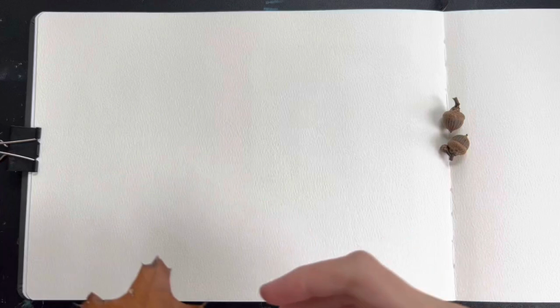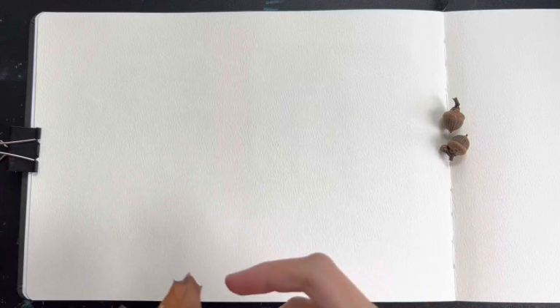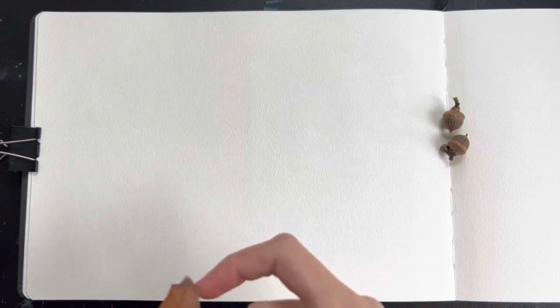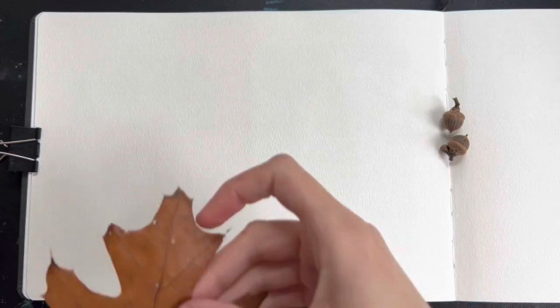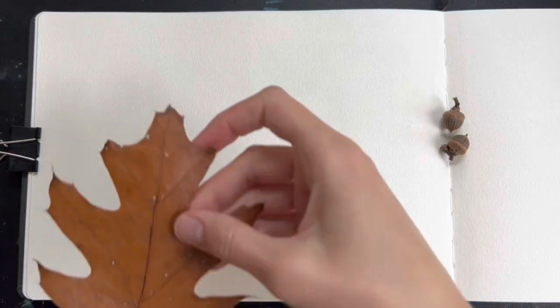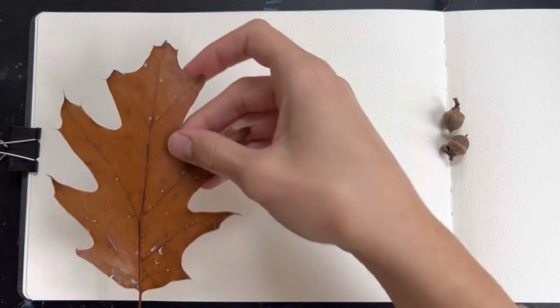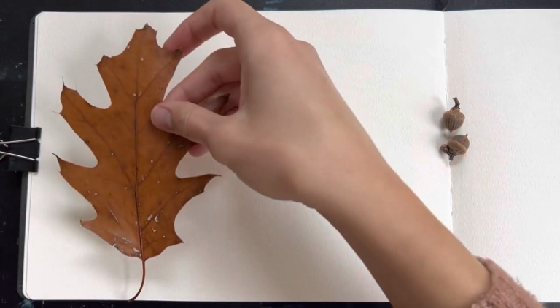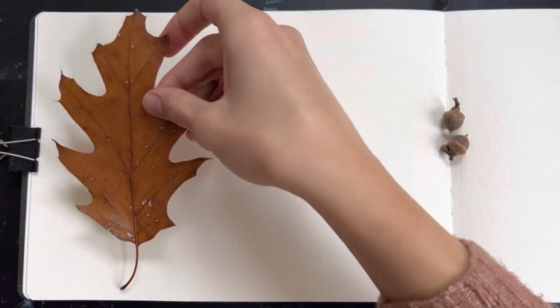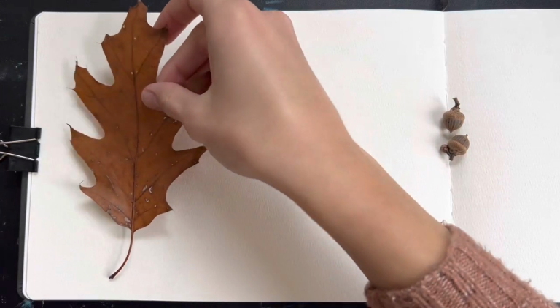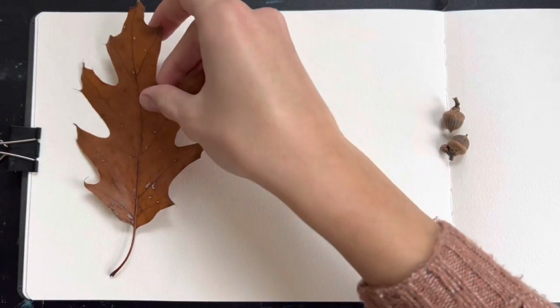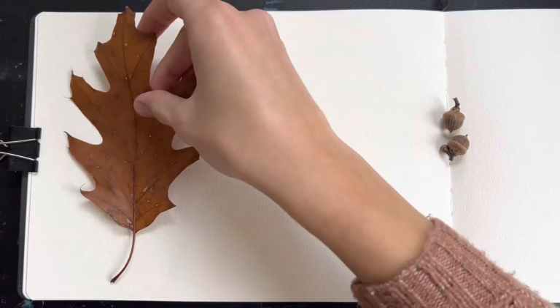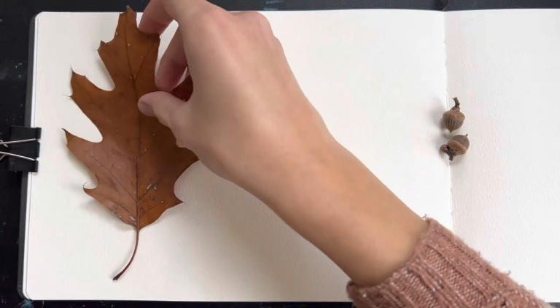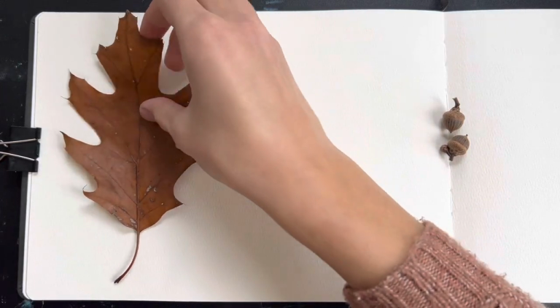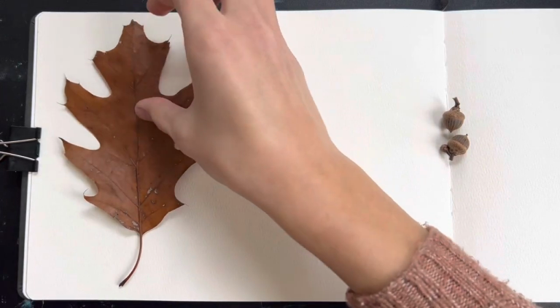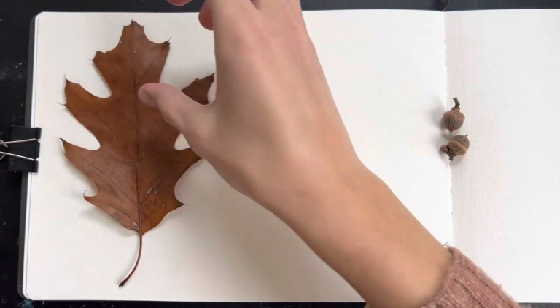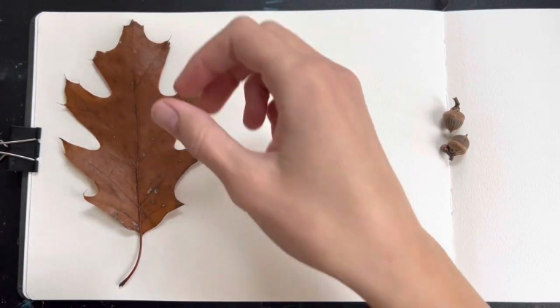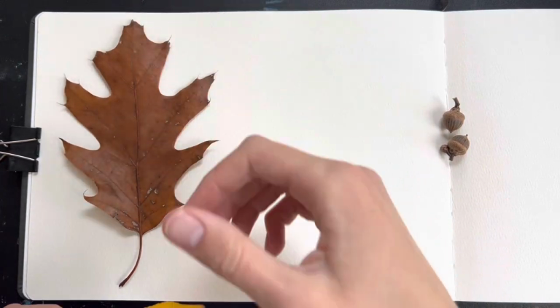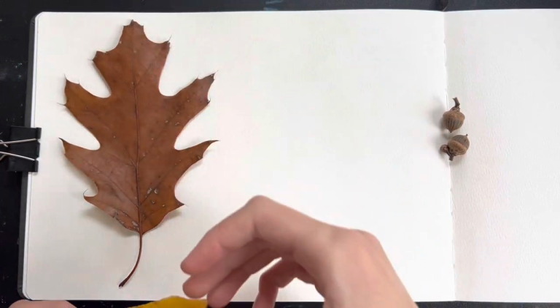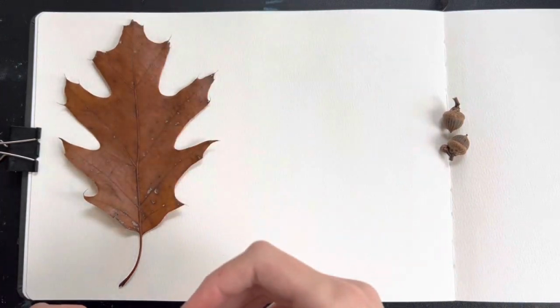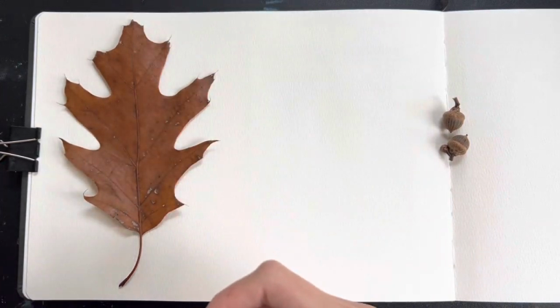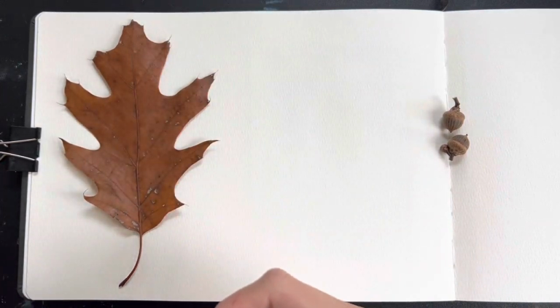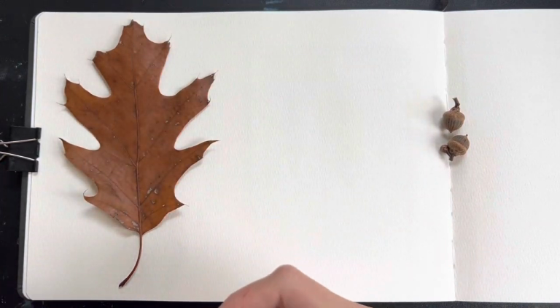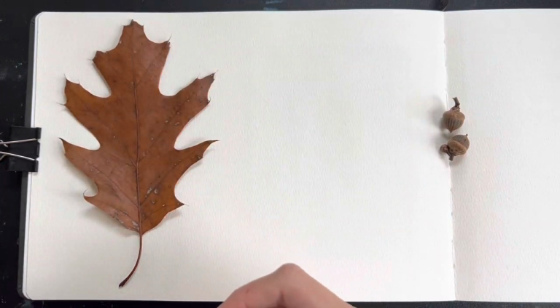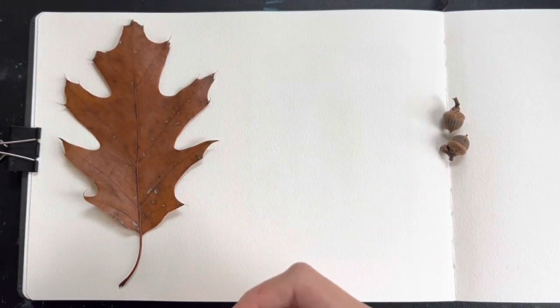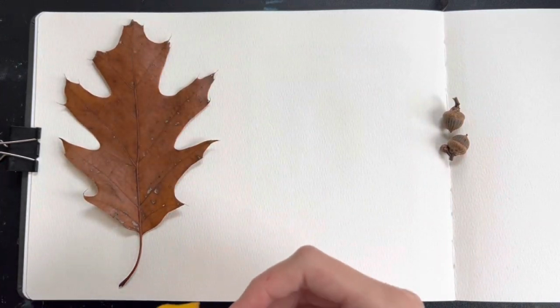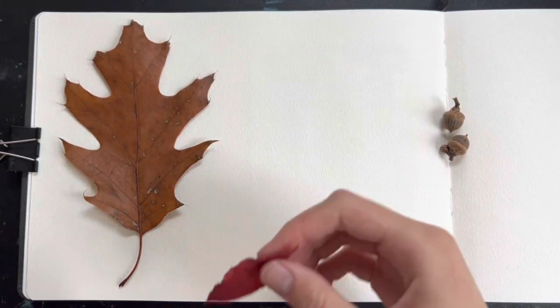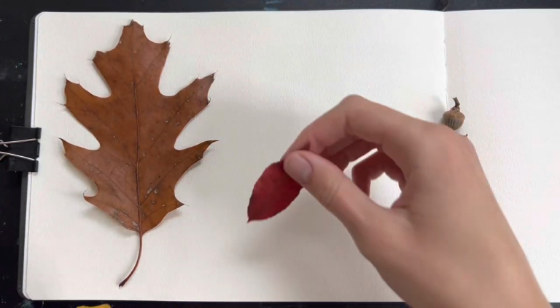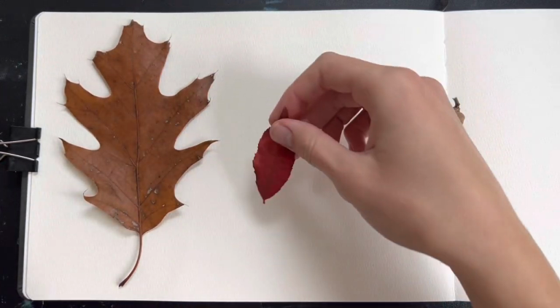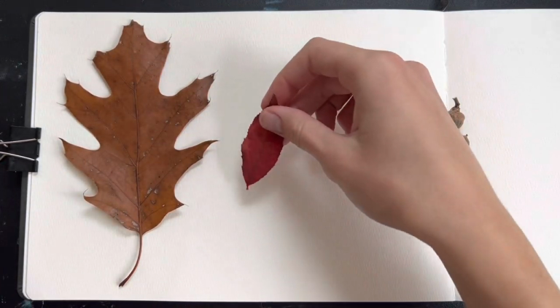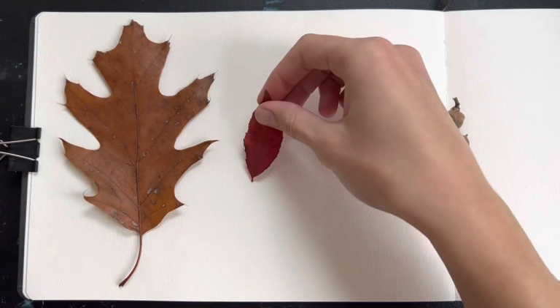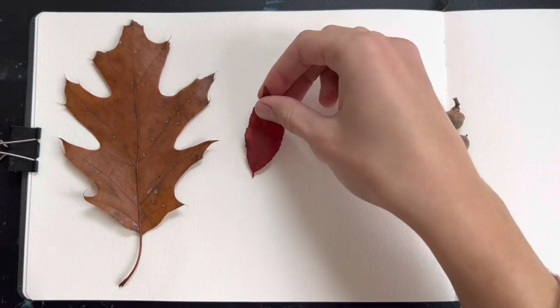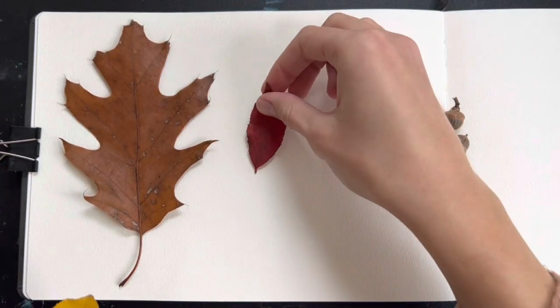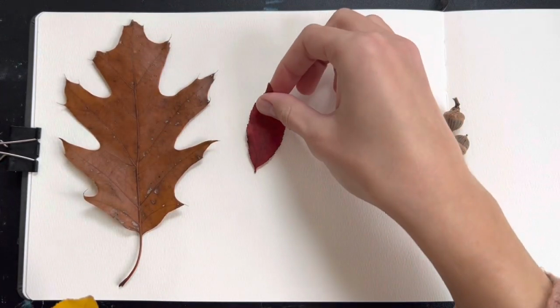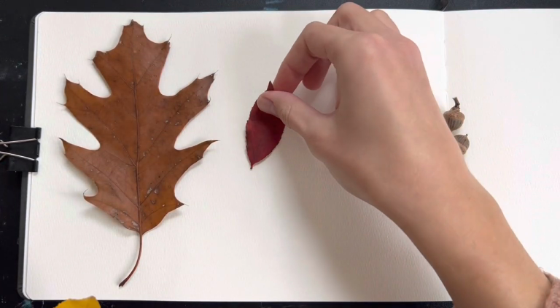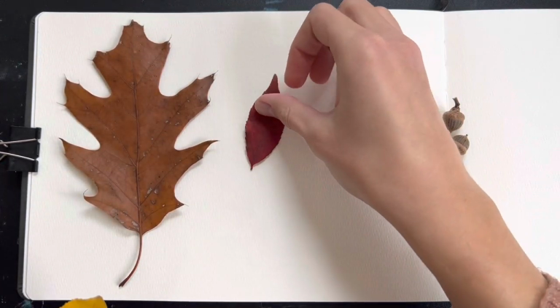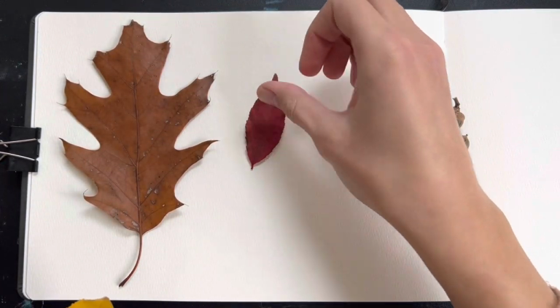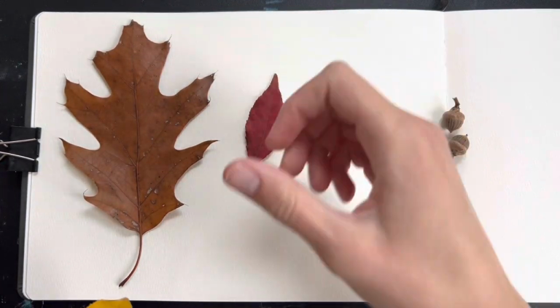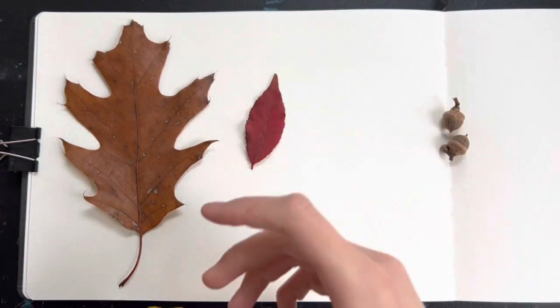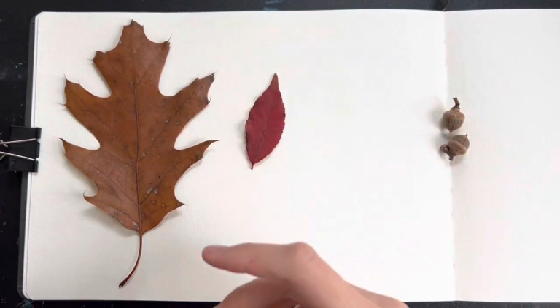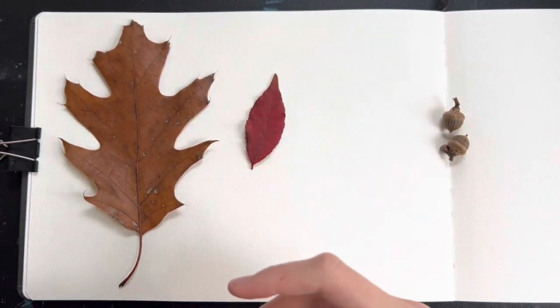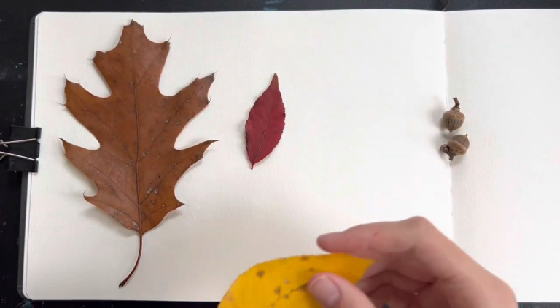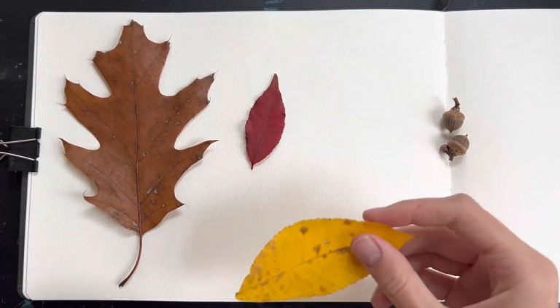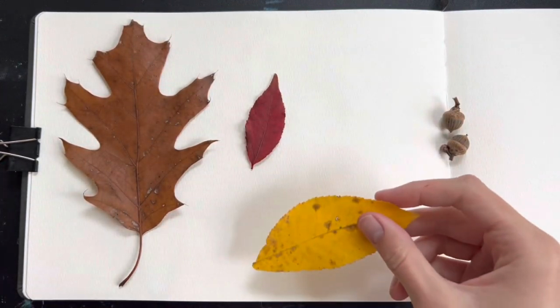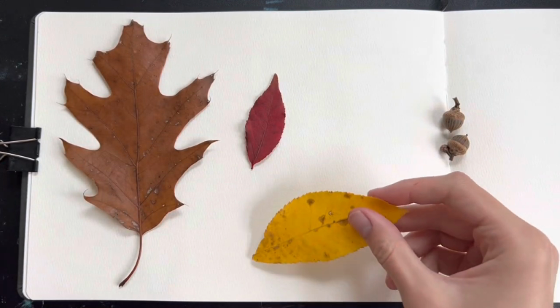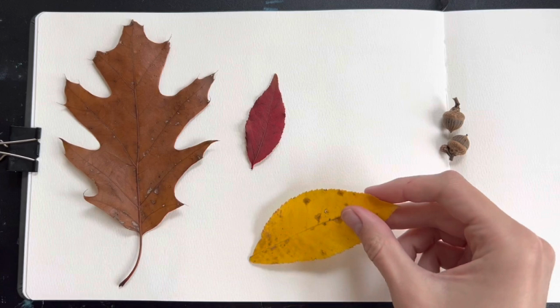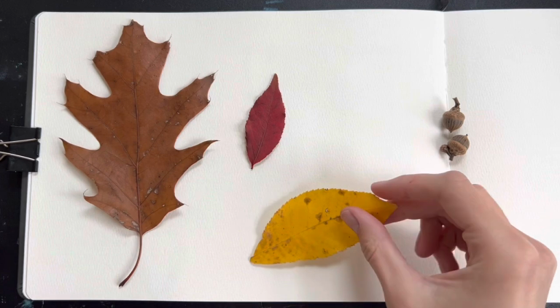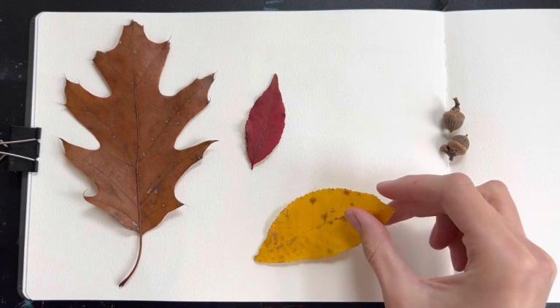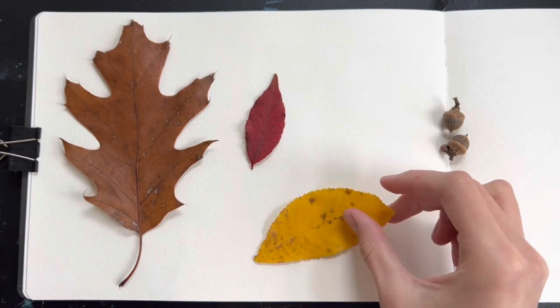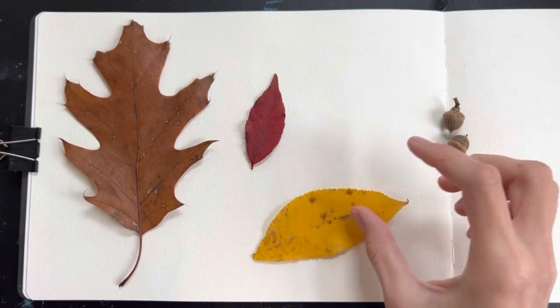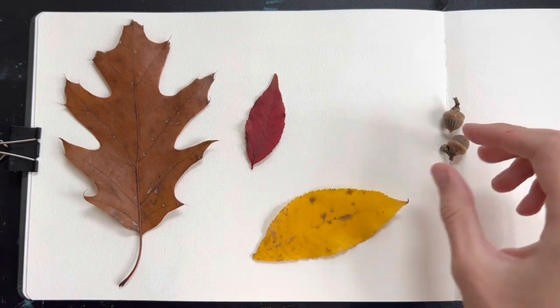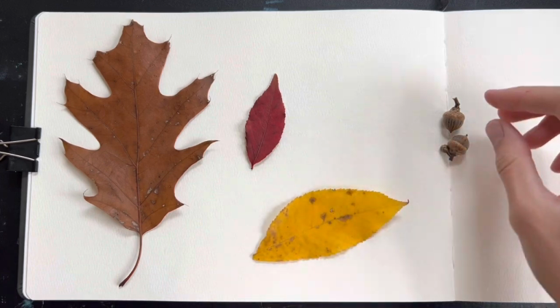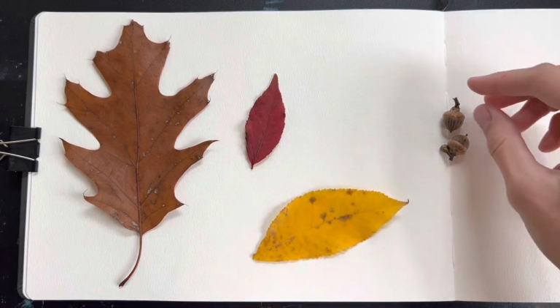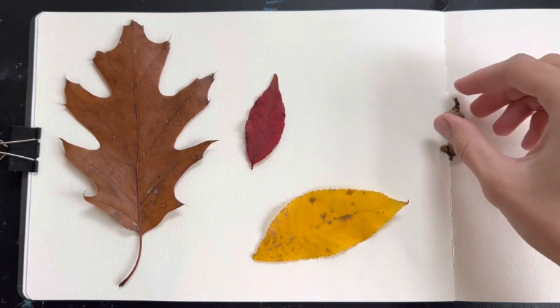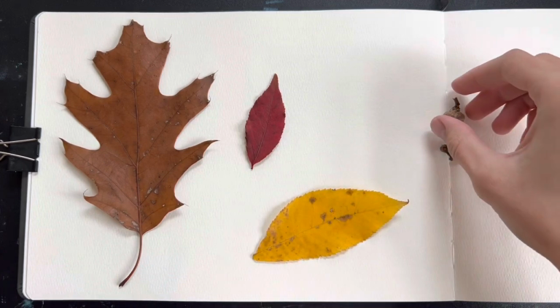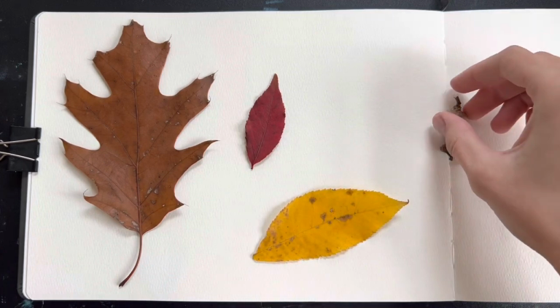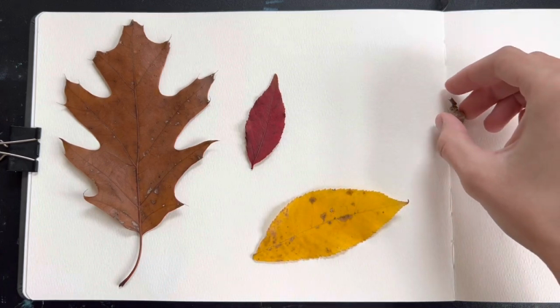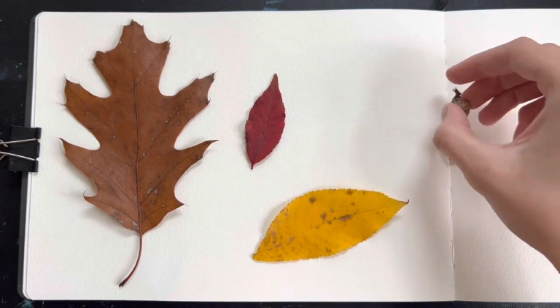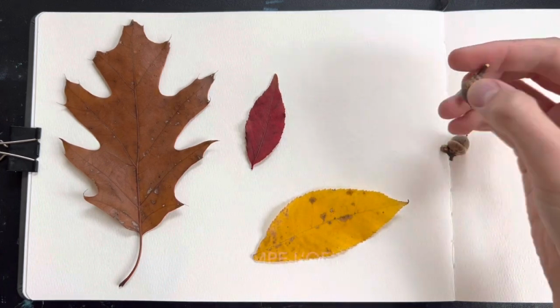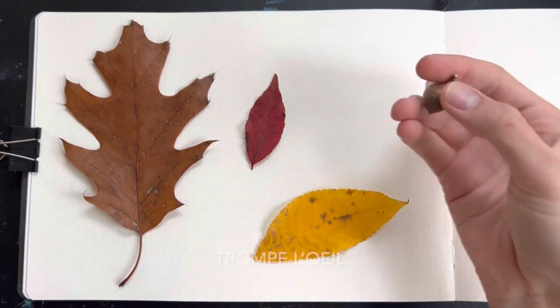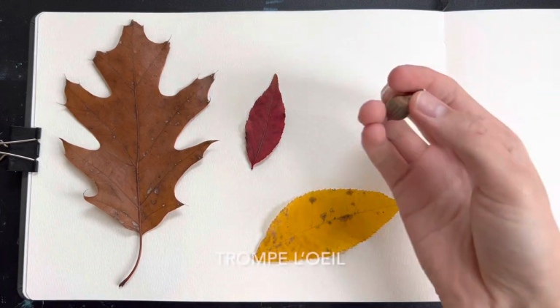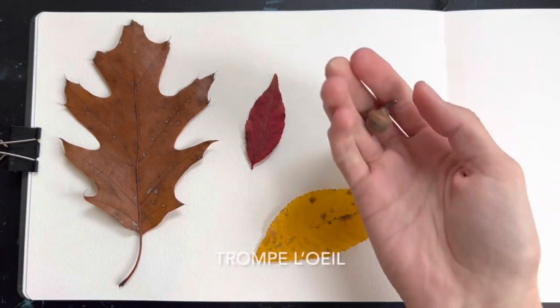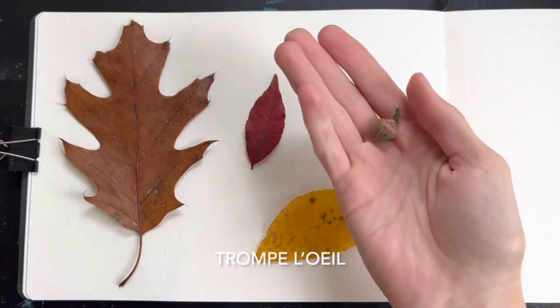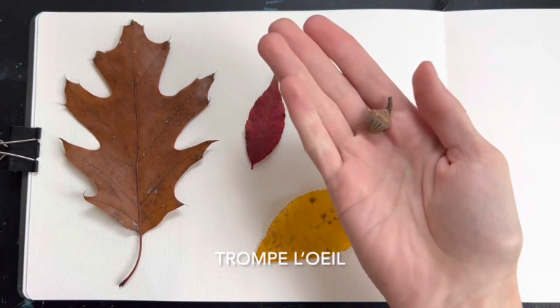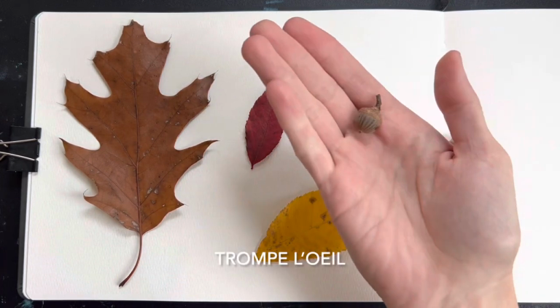Hello my friends, welcome to my channel. Today we're doing a little sketchbook session with watercolor and today we'll be doing a style of painting called a trompe l'oeil.